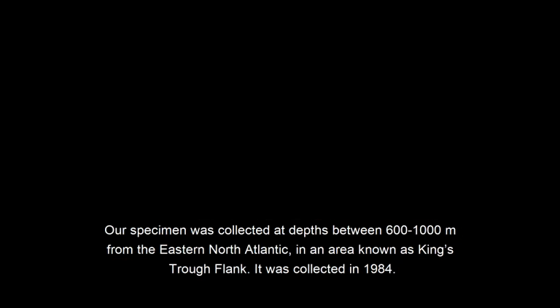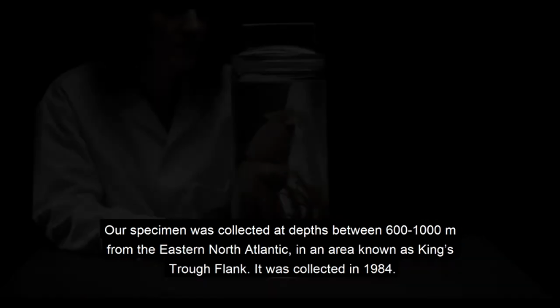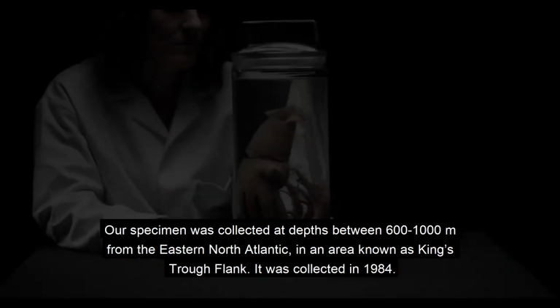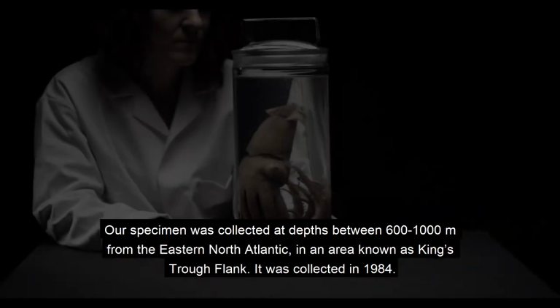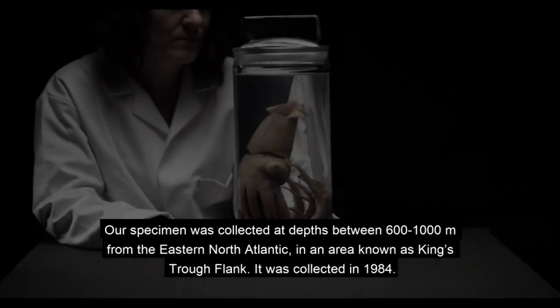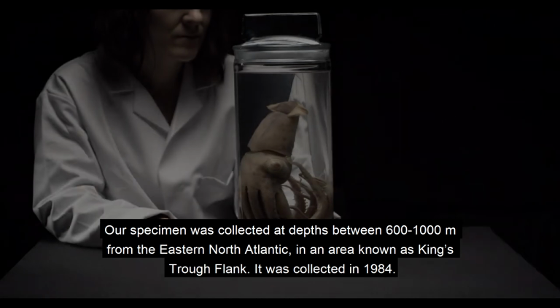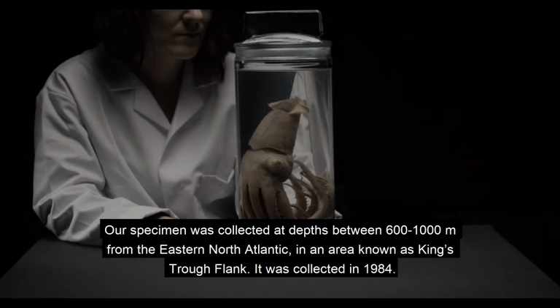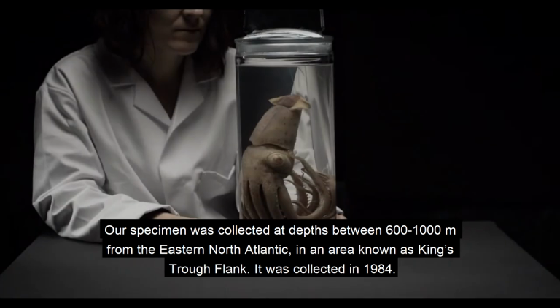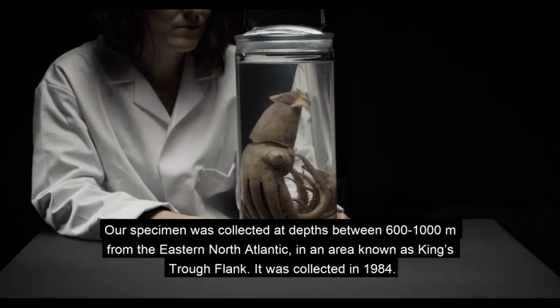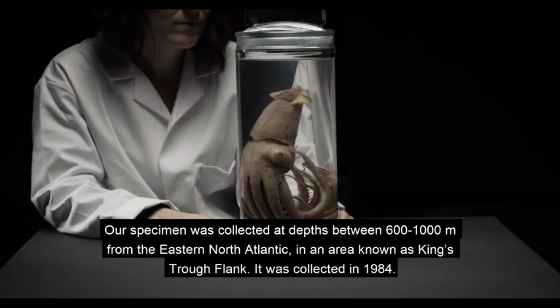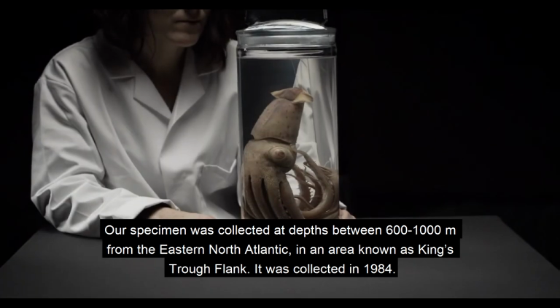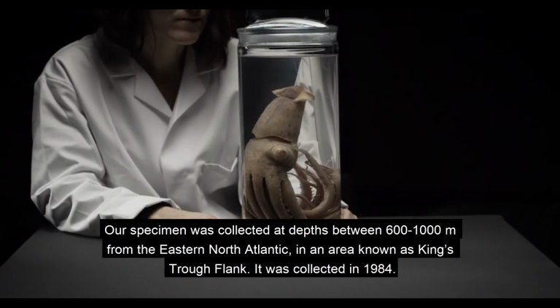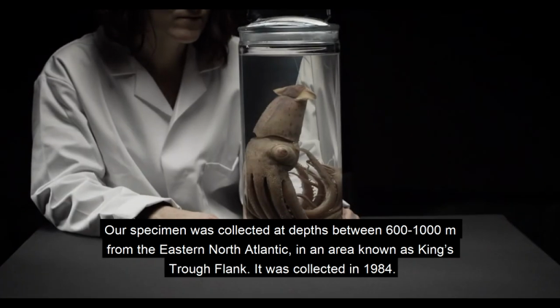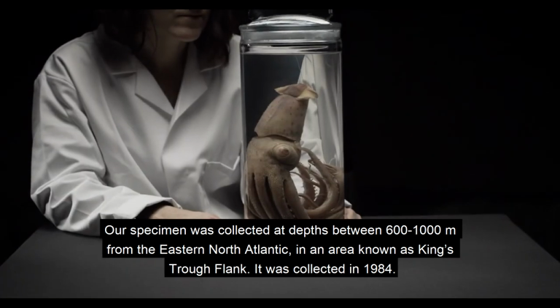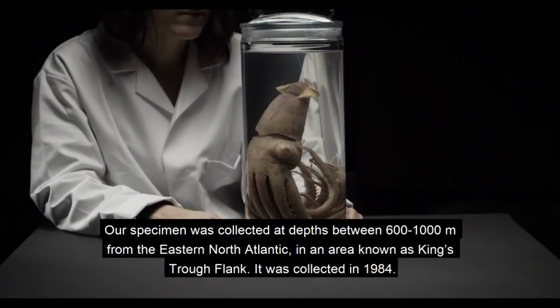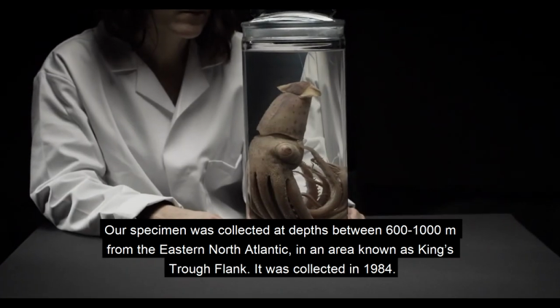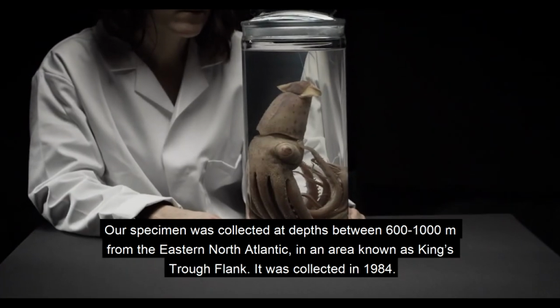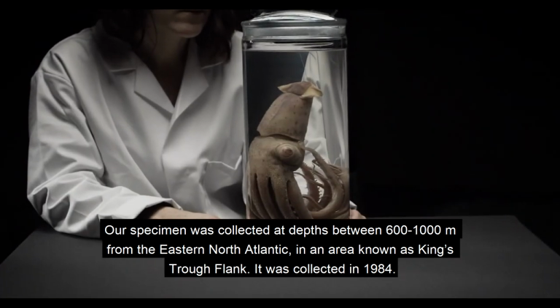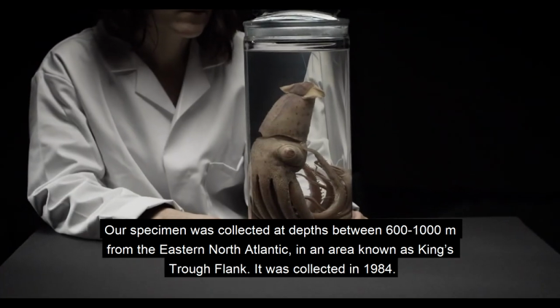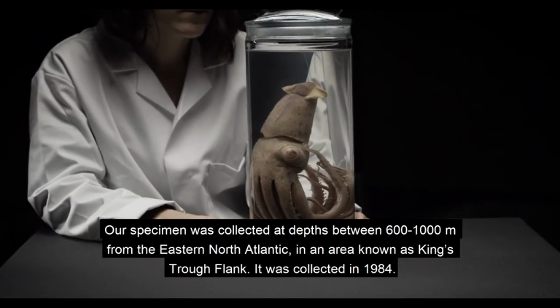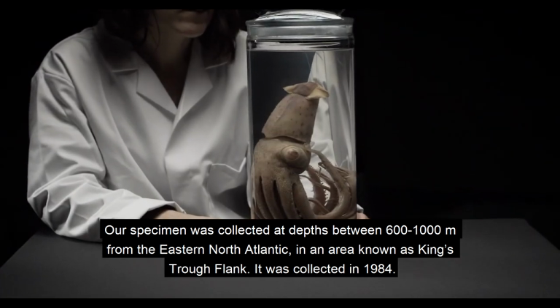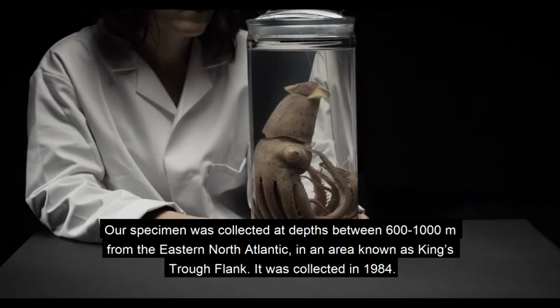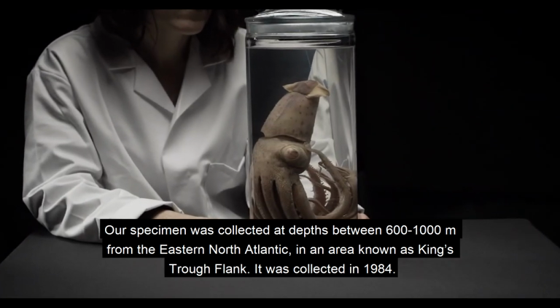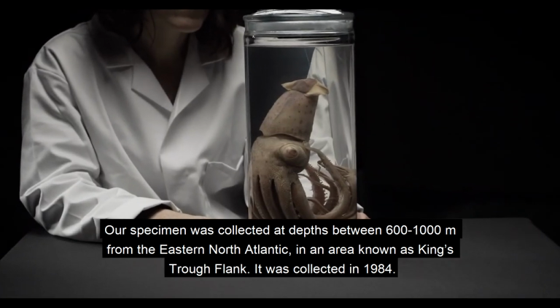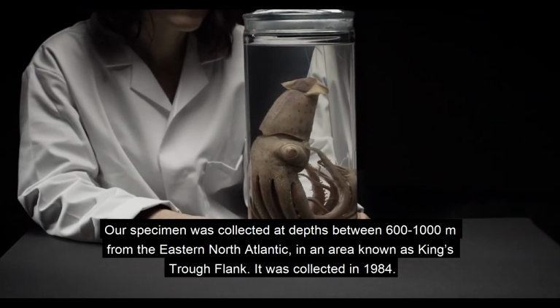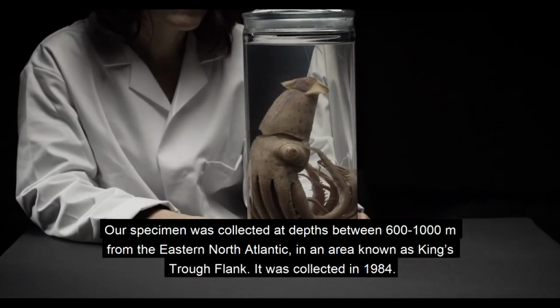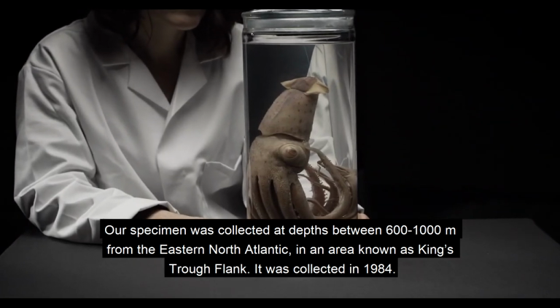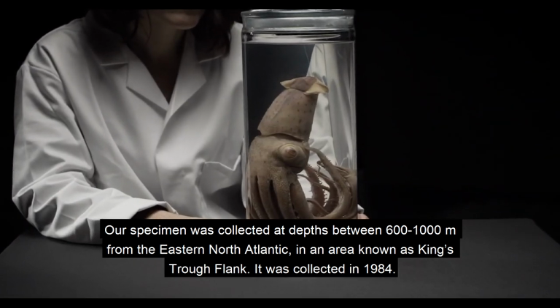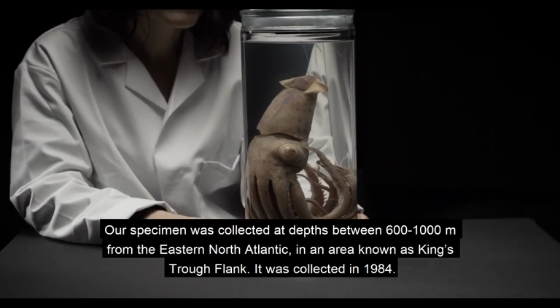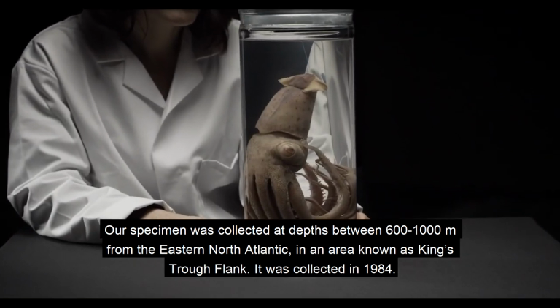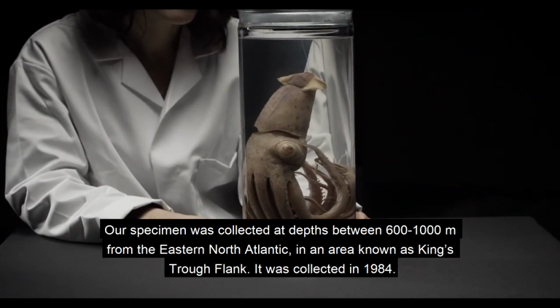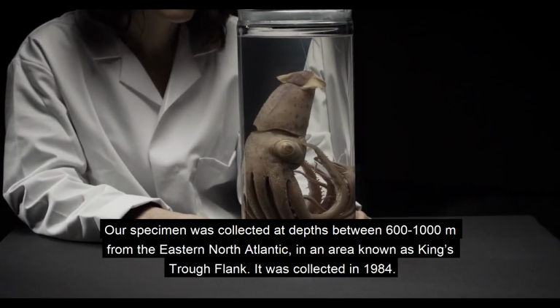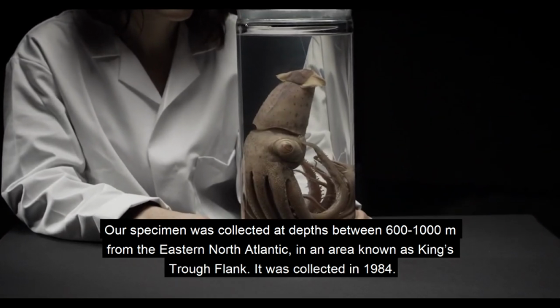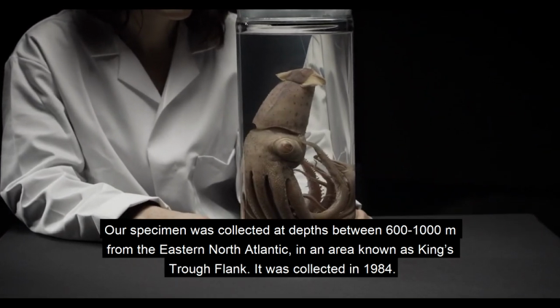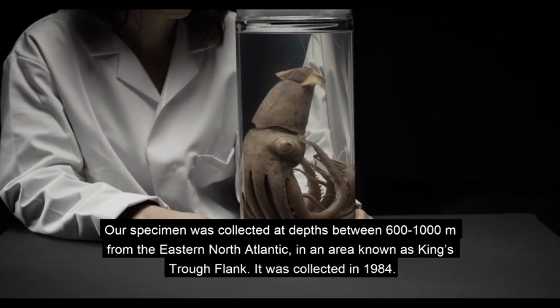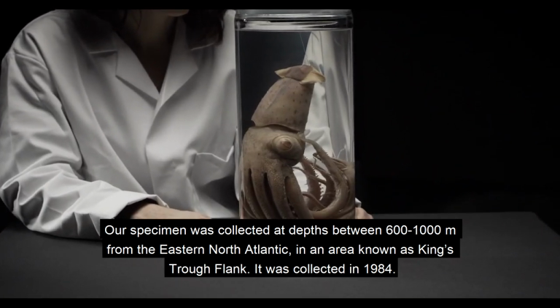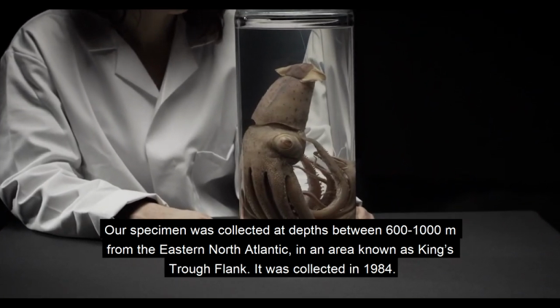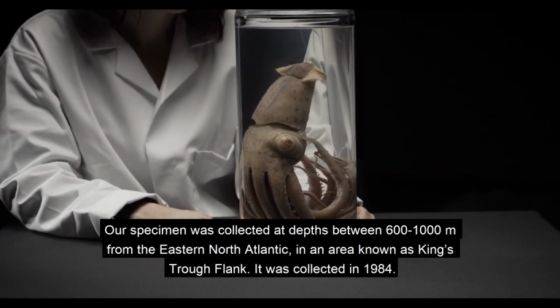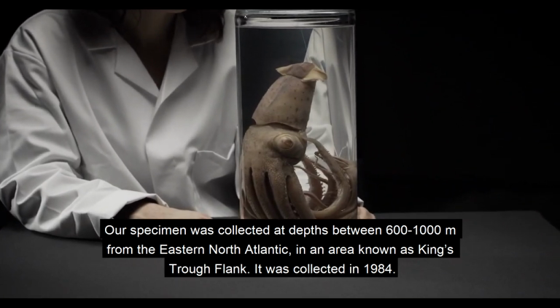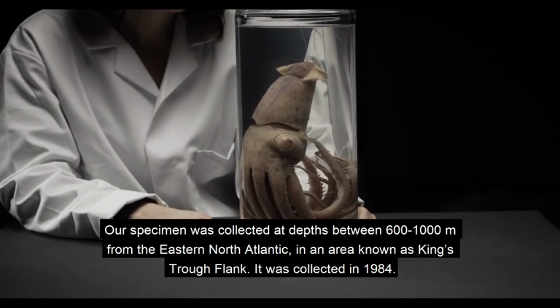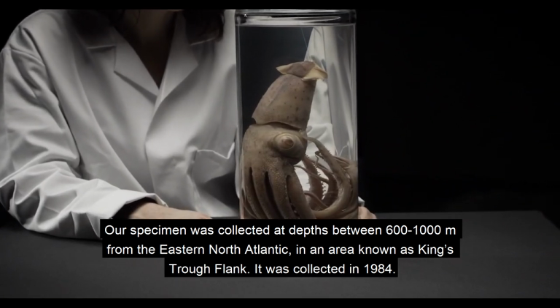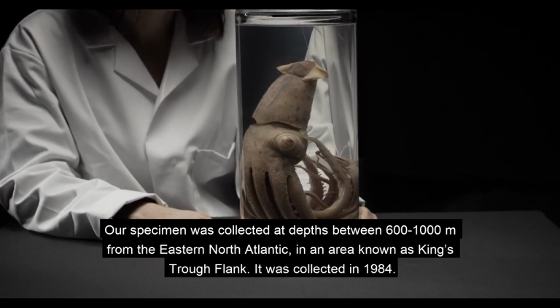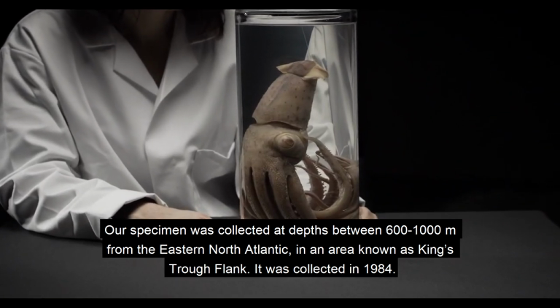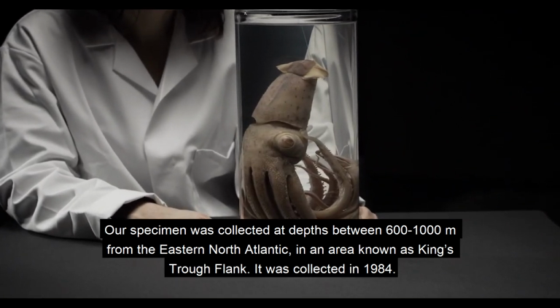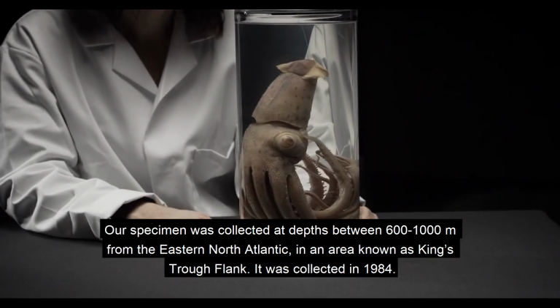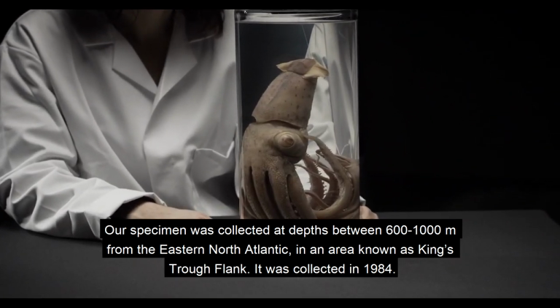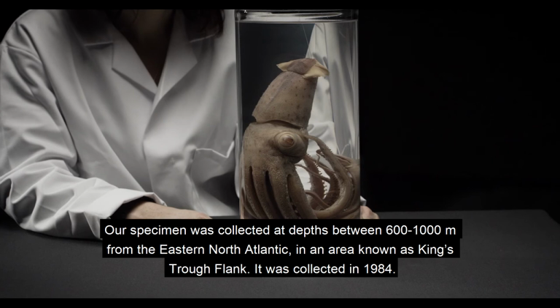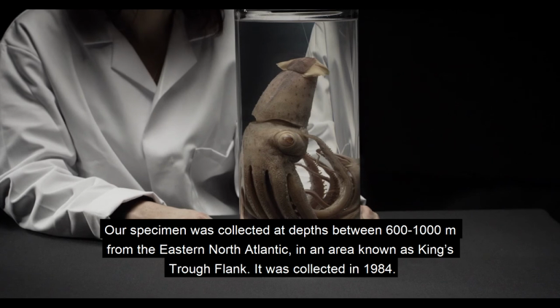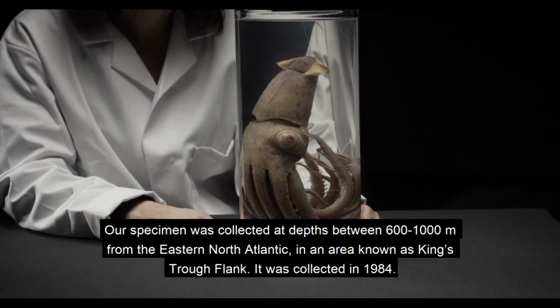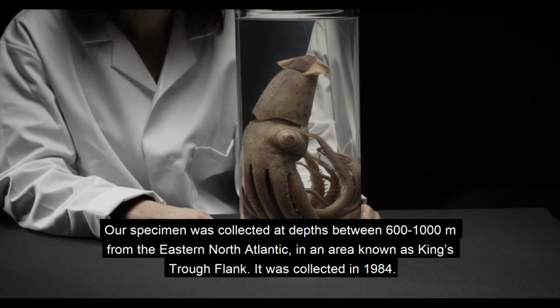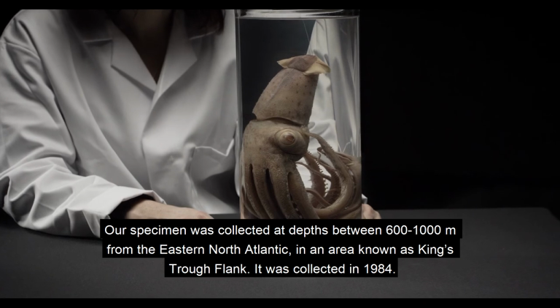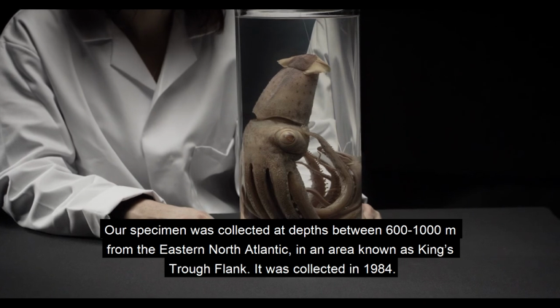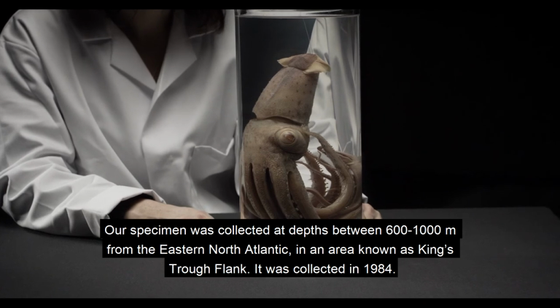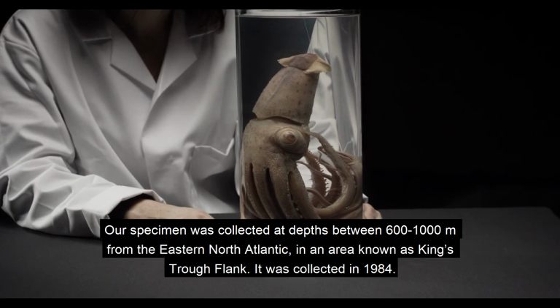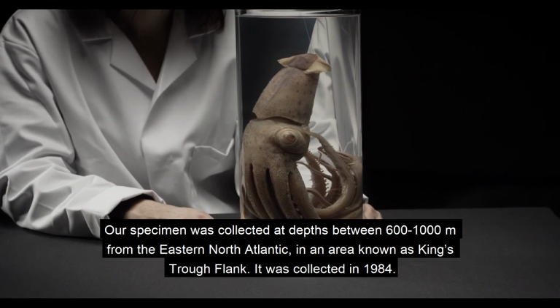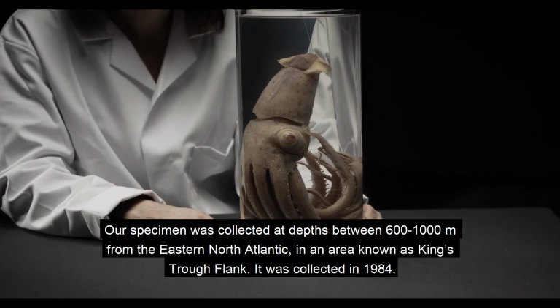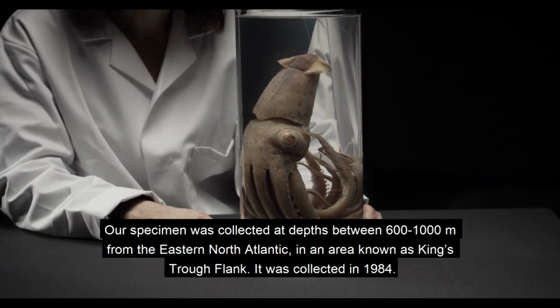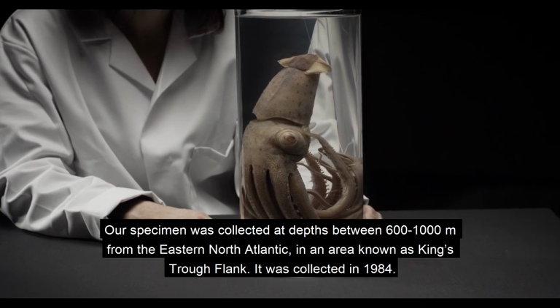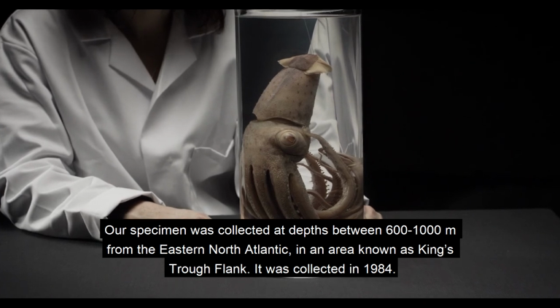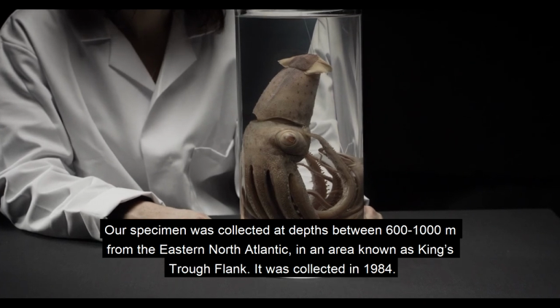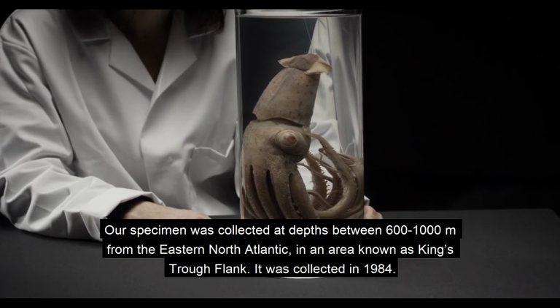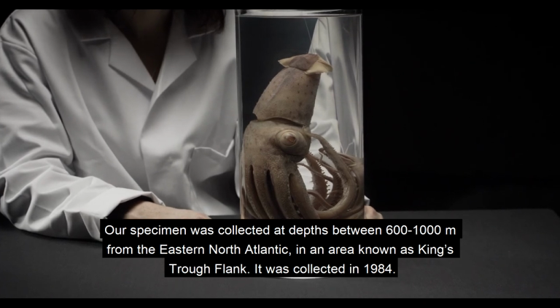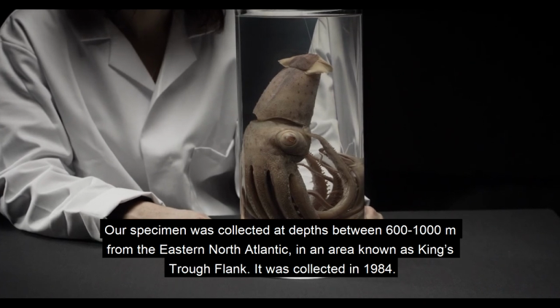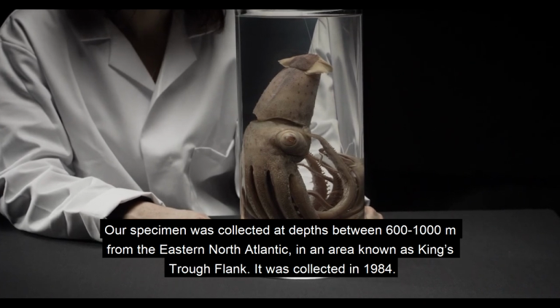Our specimen was collected at depths between 600 and 1,000 metres from the eastern North Atlantic back in 1984.